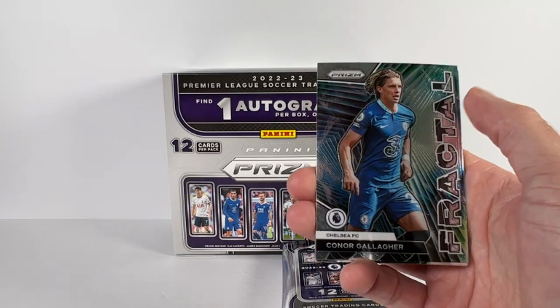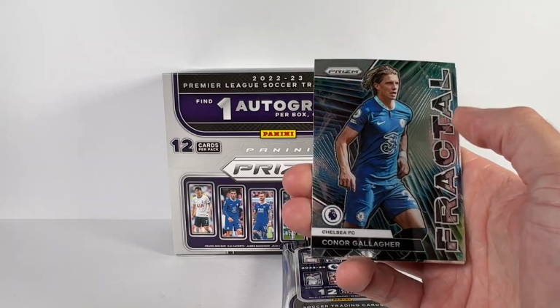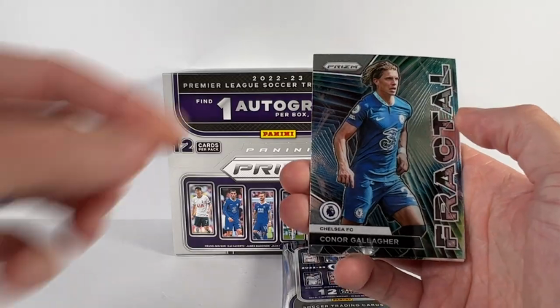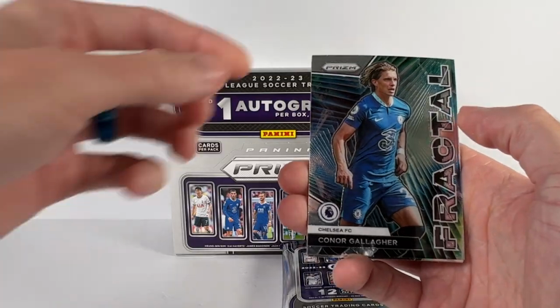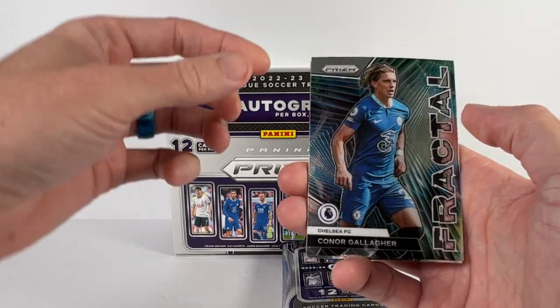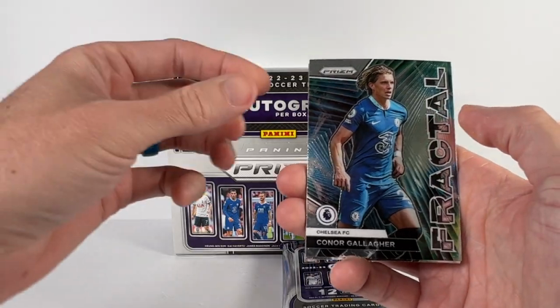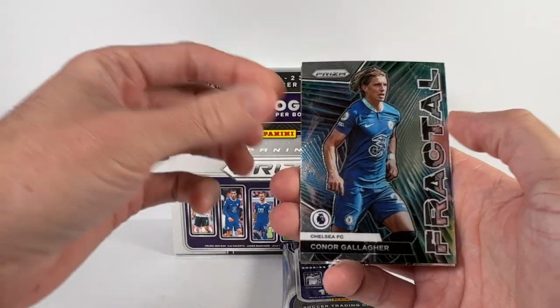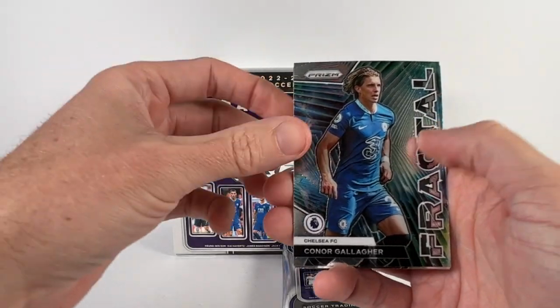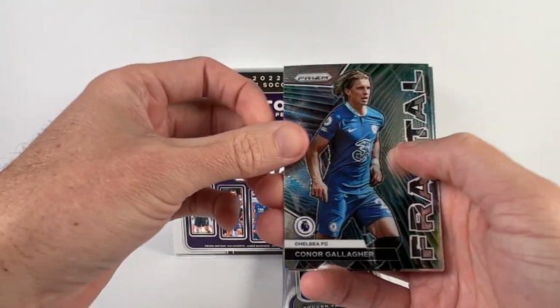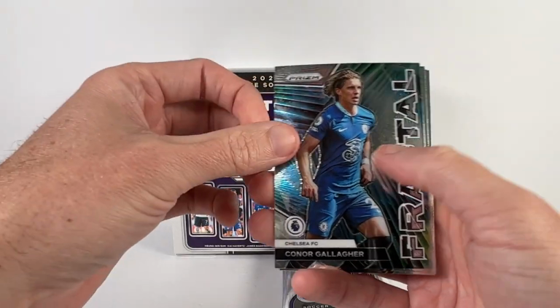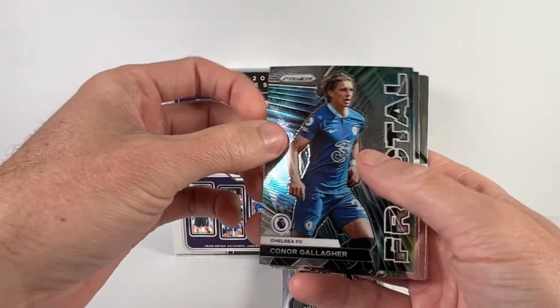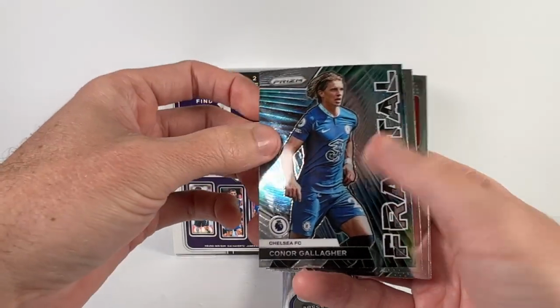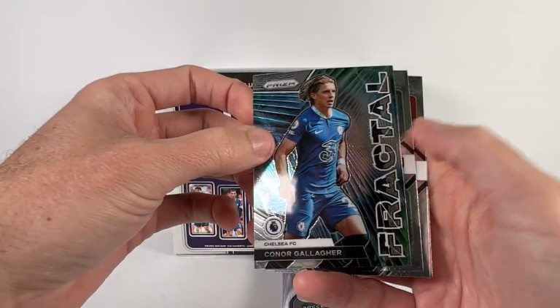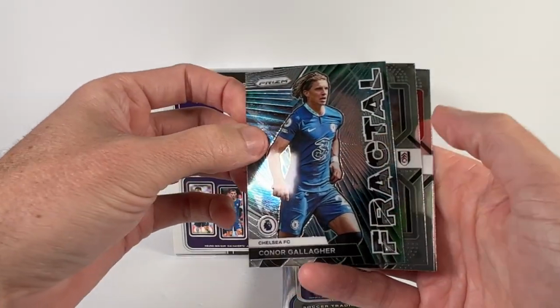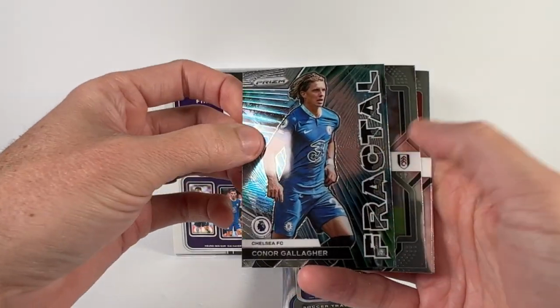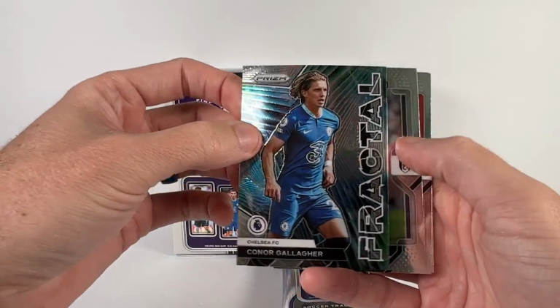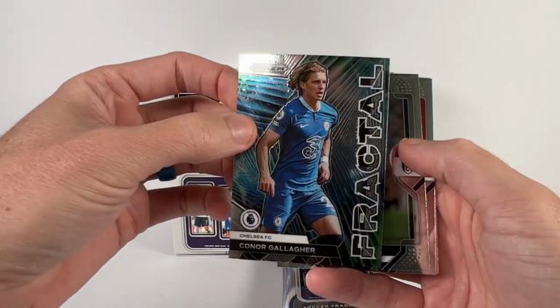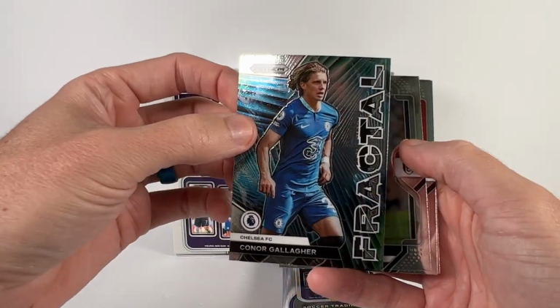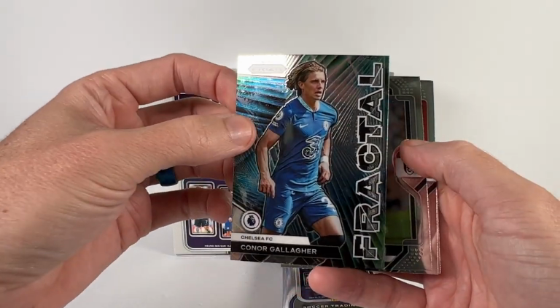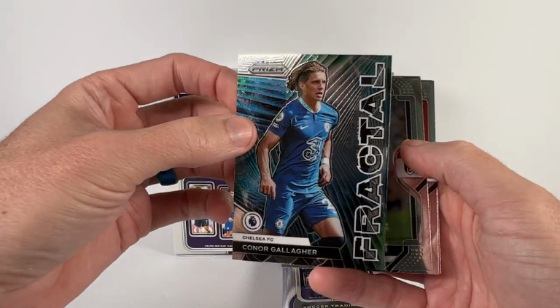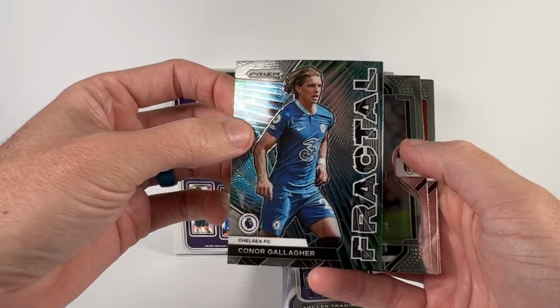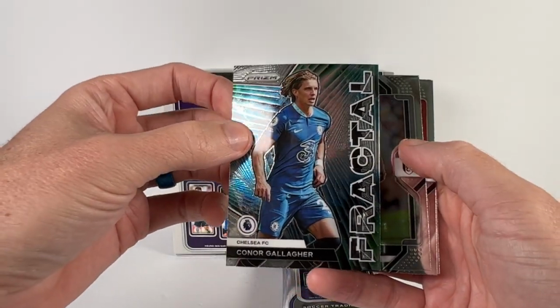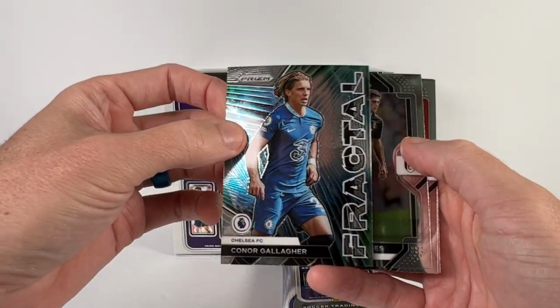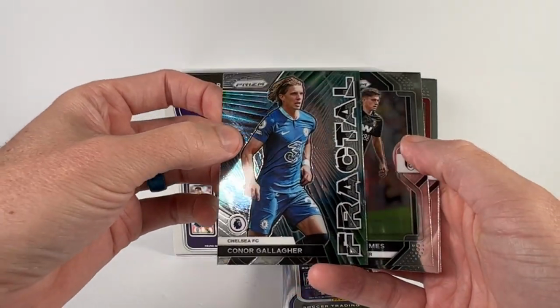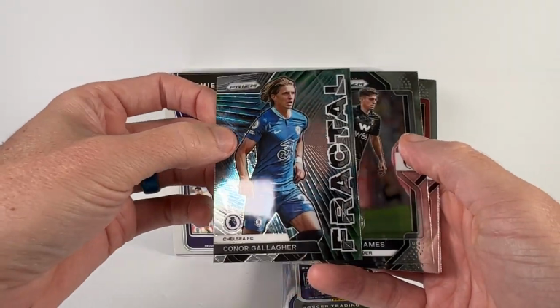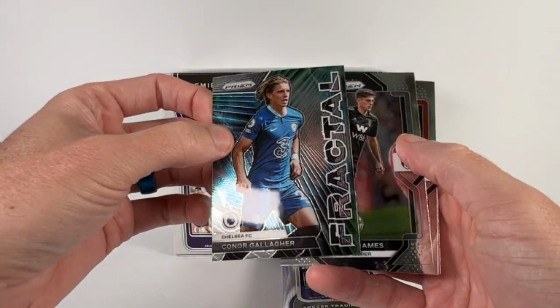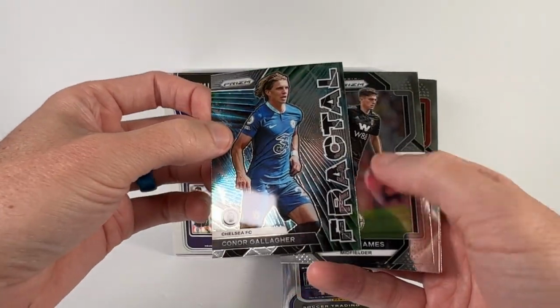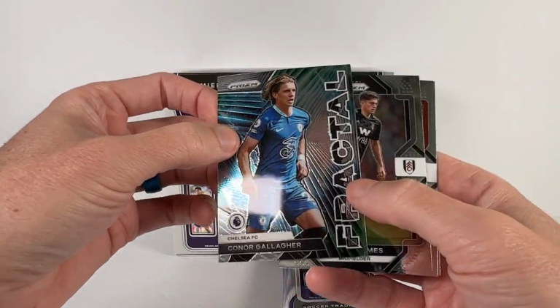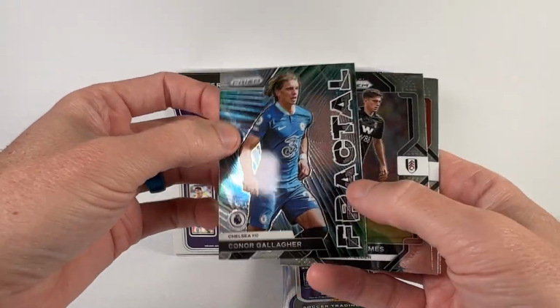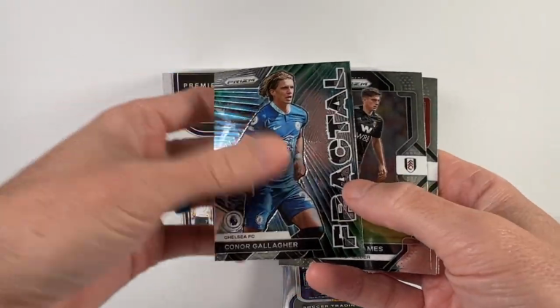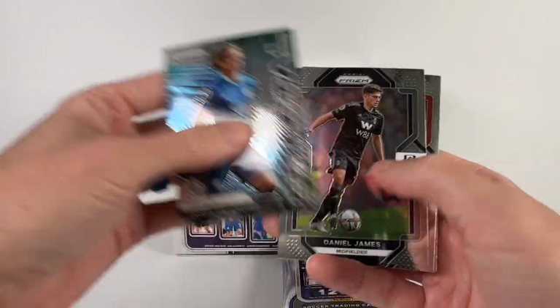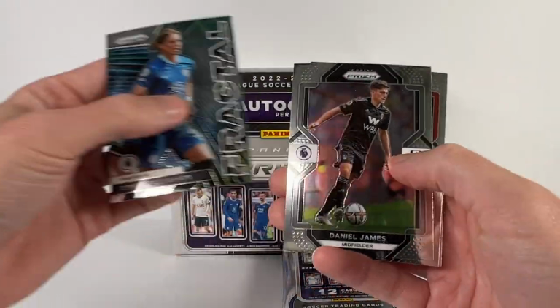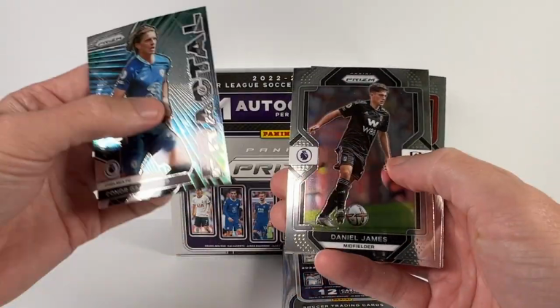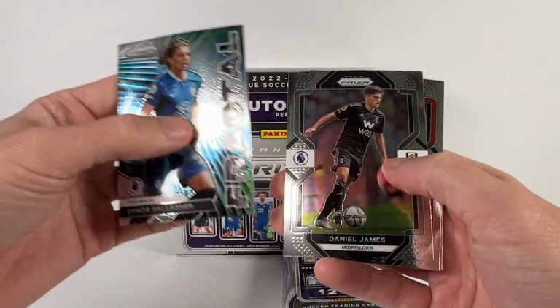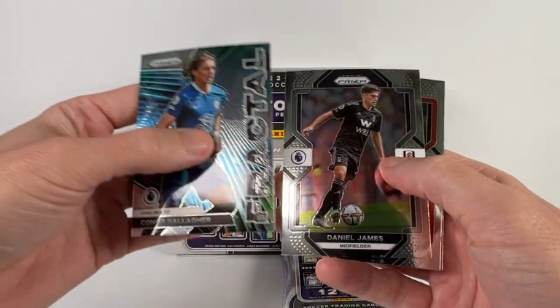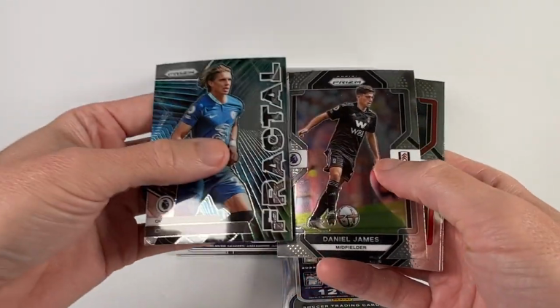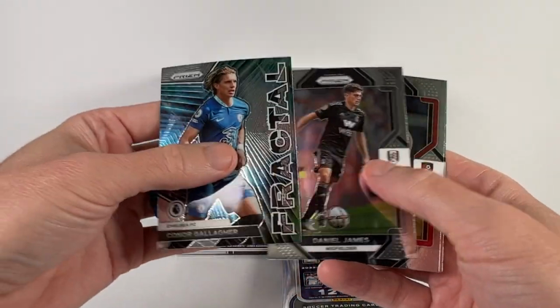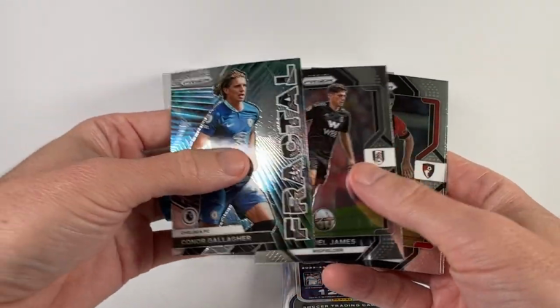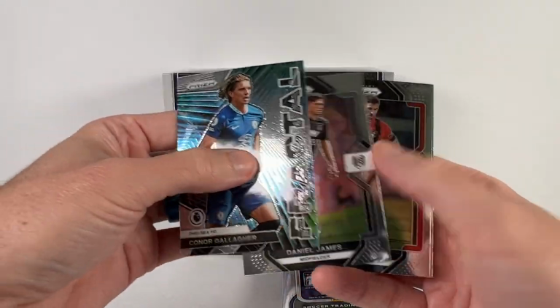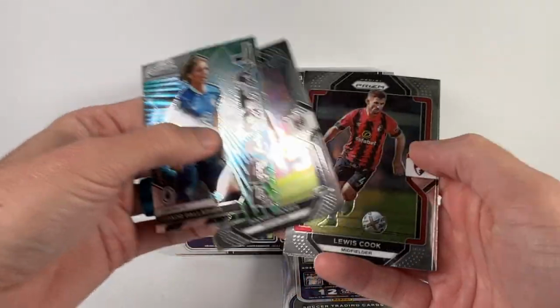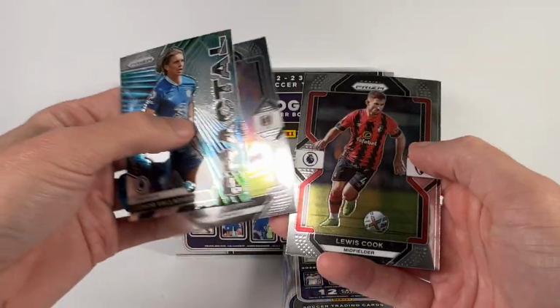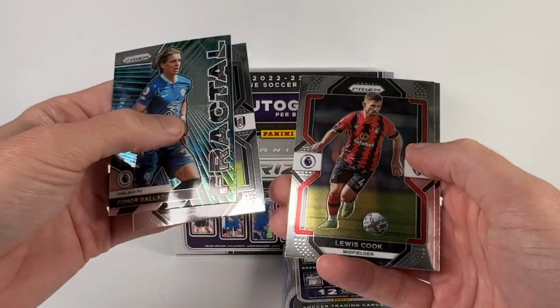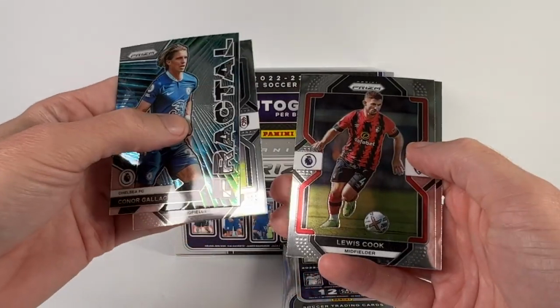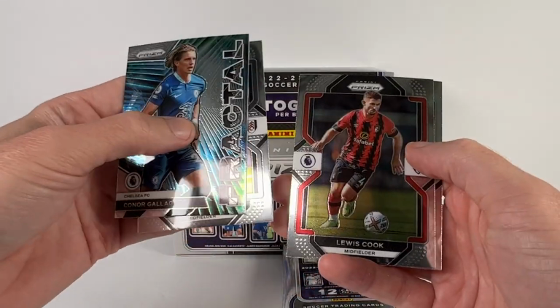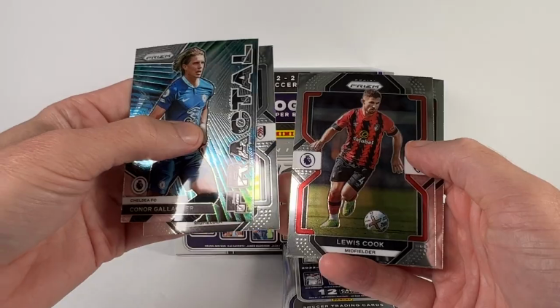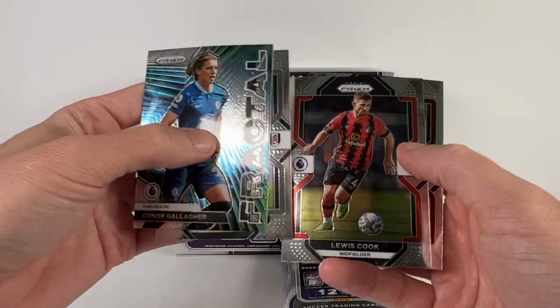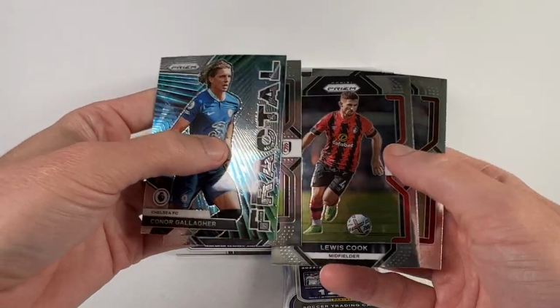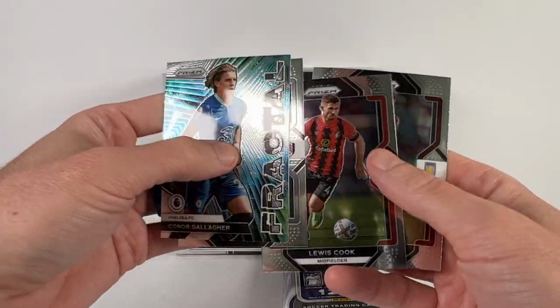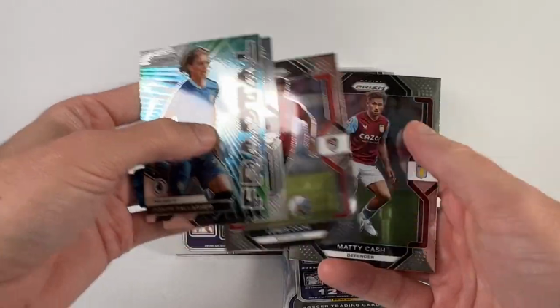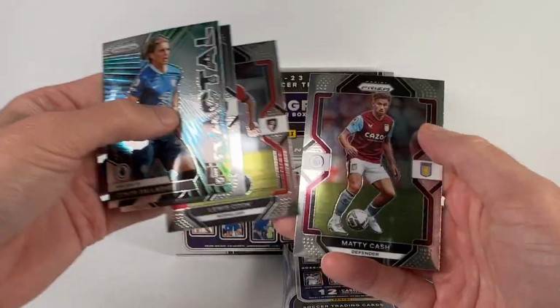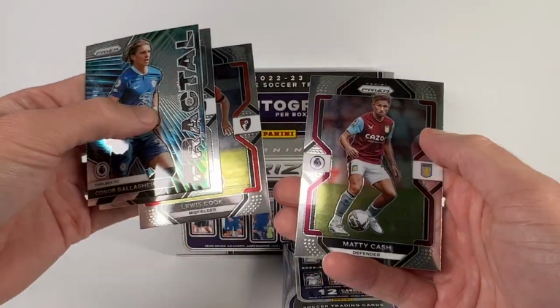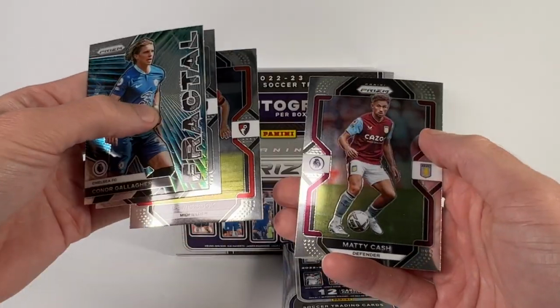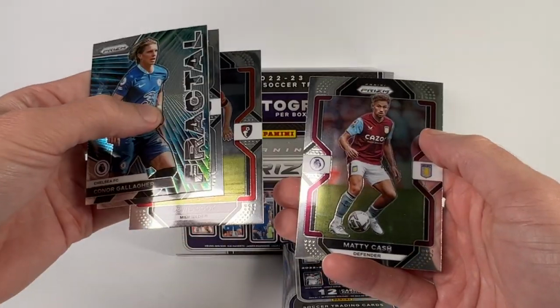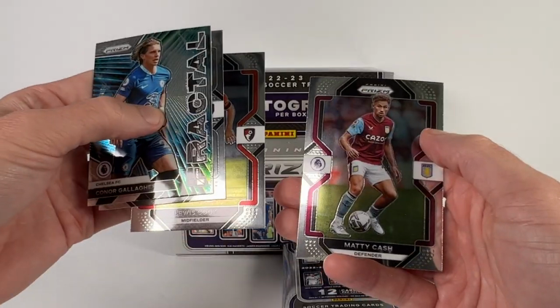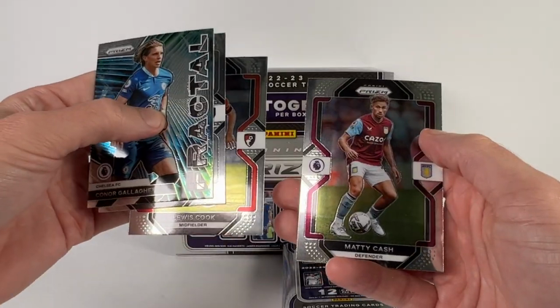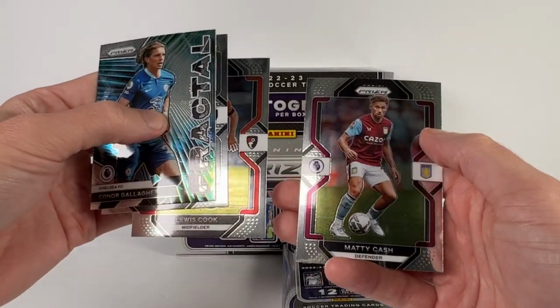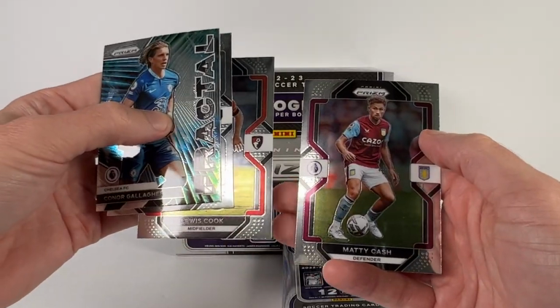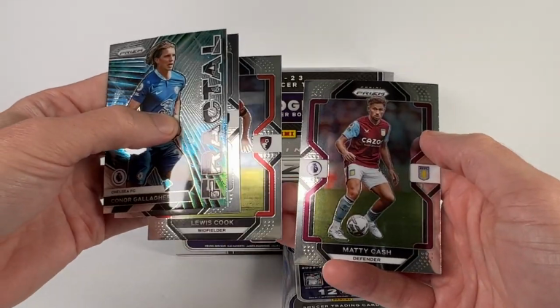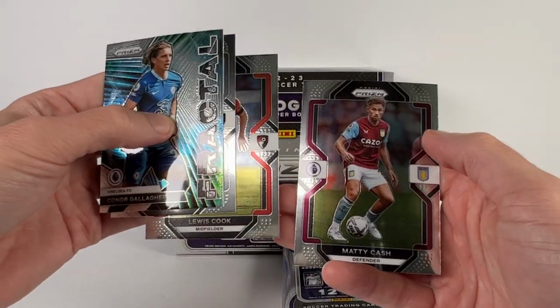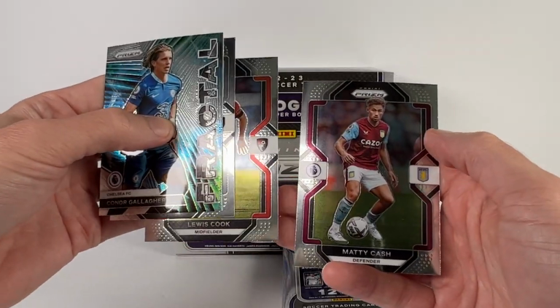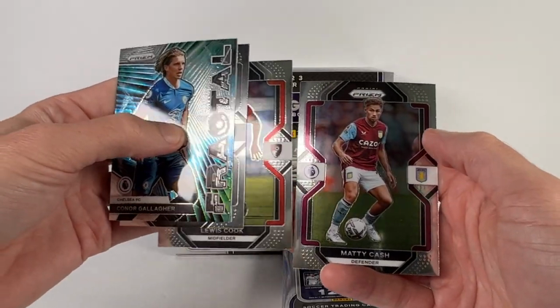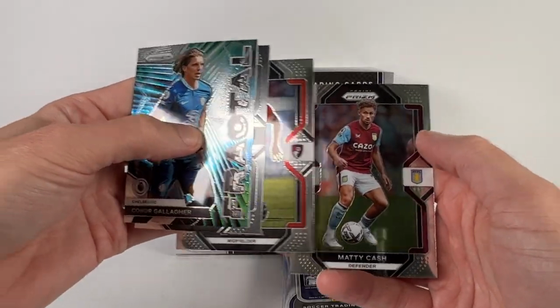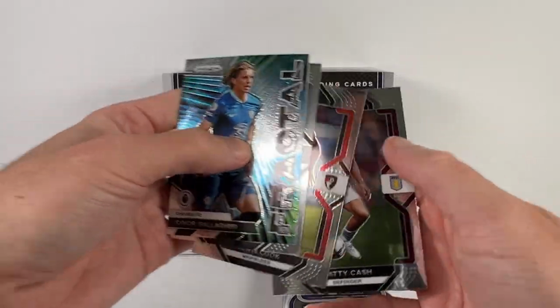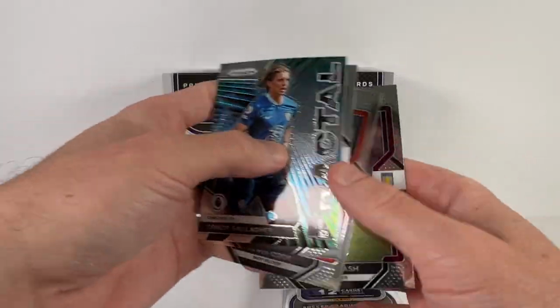A Gallagher fractal insert. Daniel James, Lewis Cook, and Matty Cash.